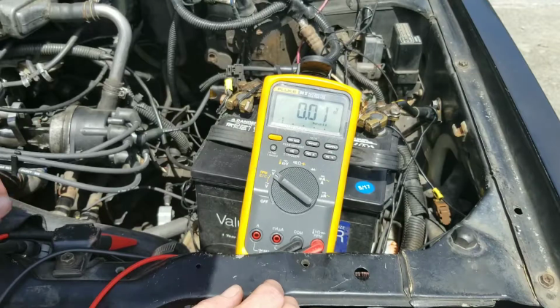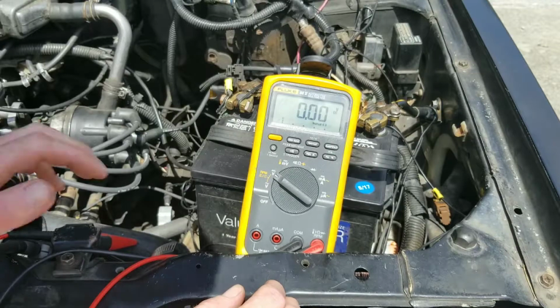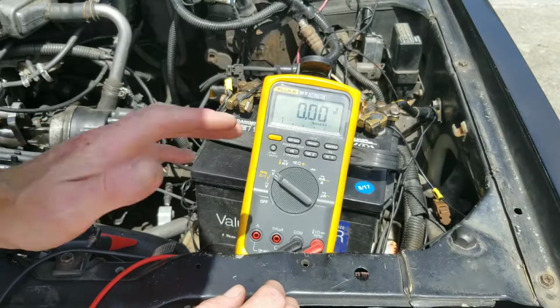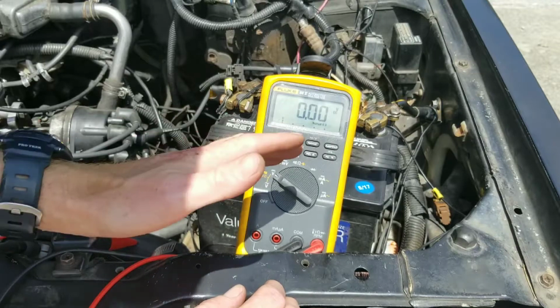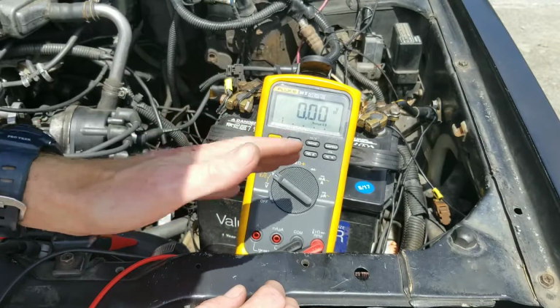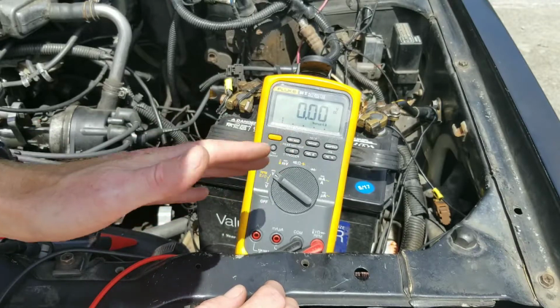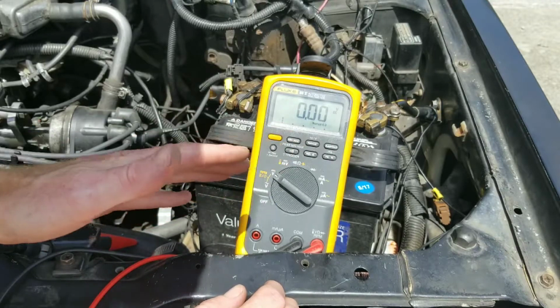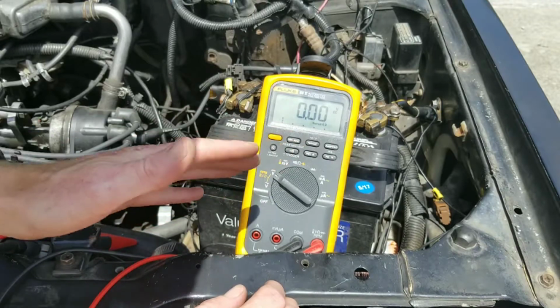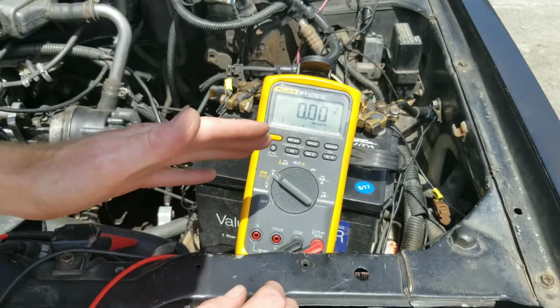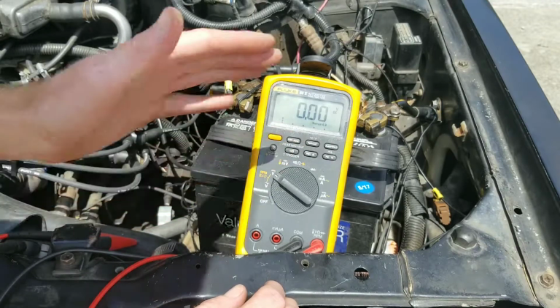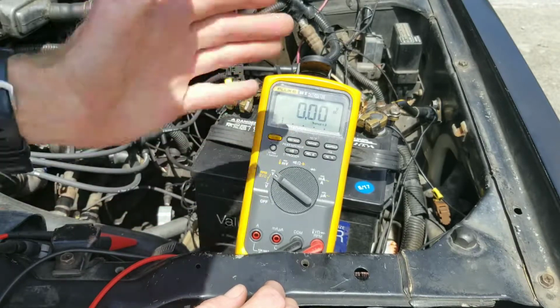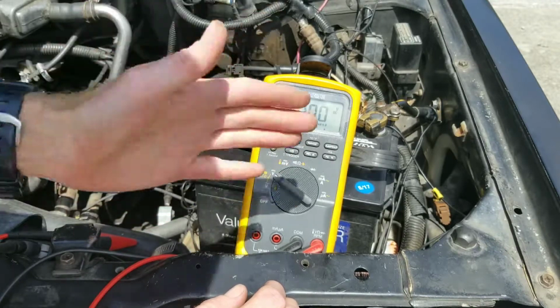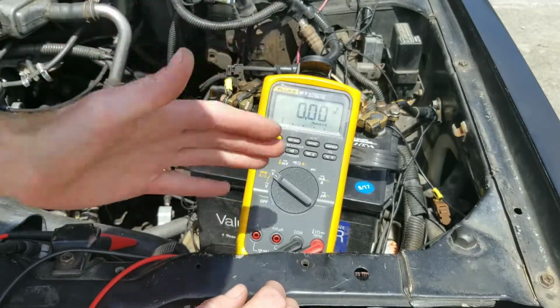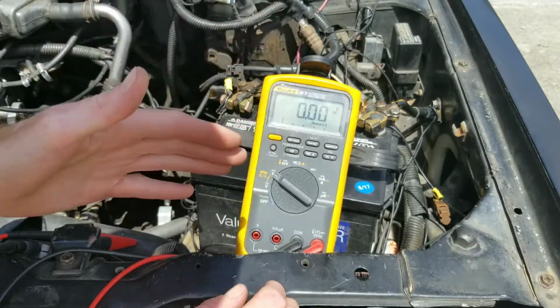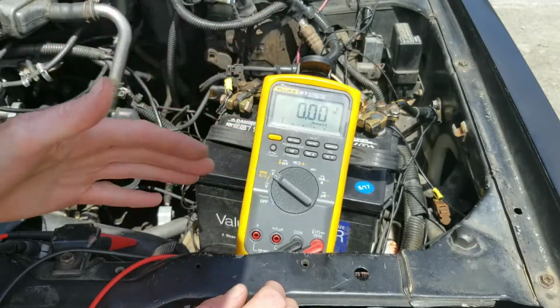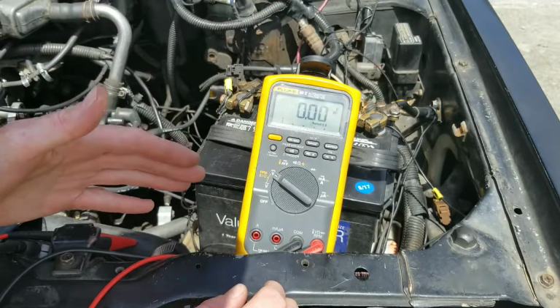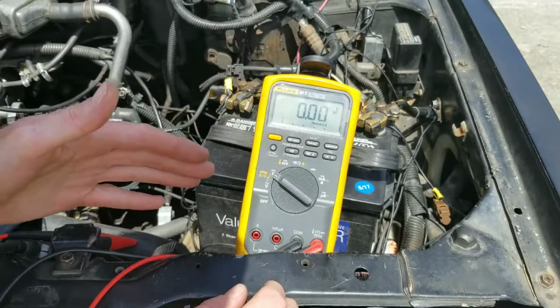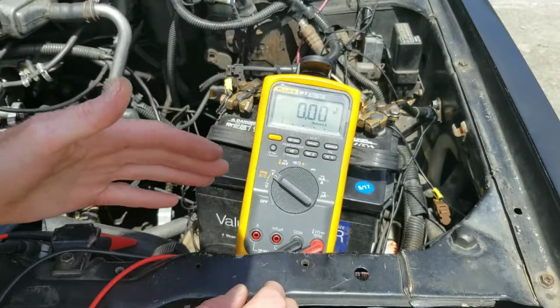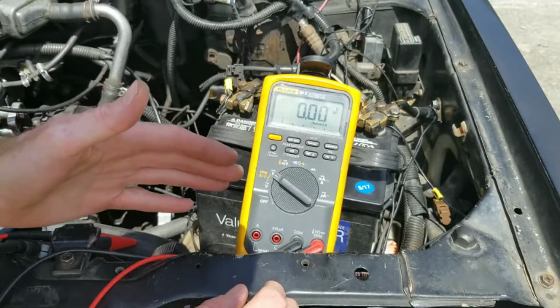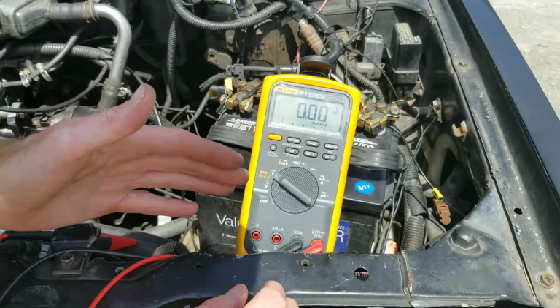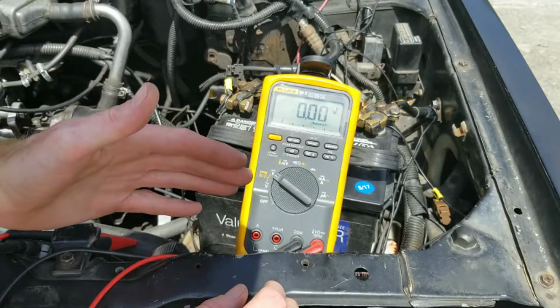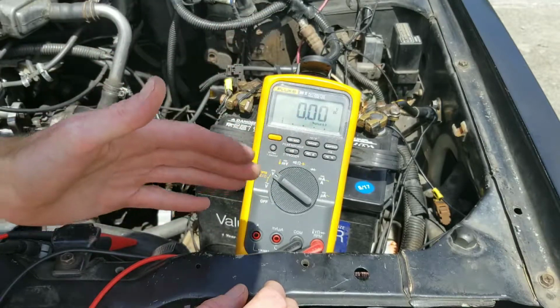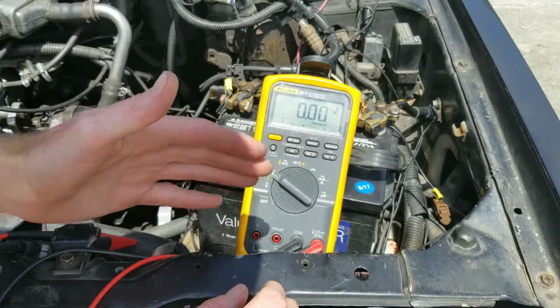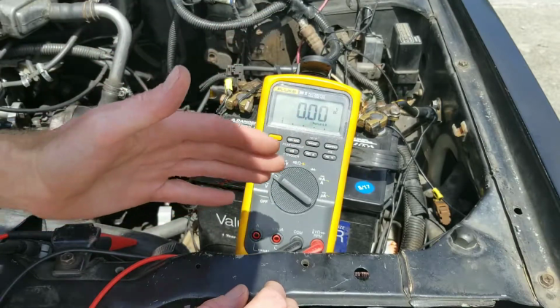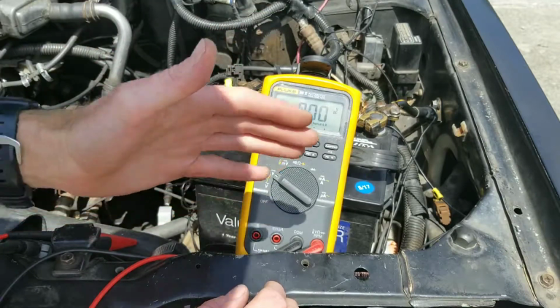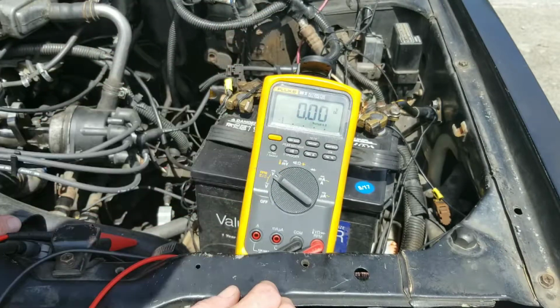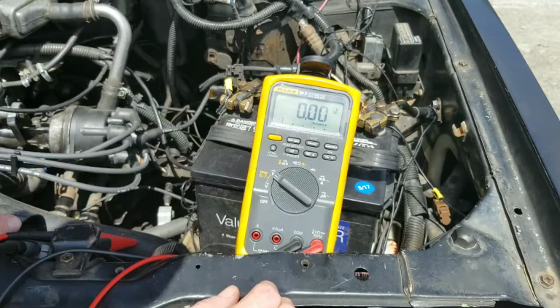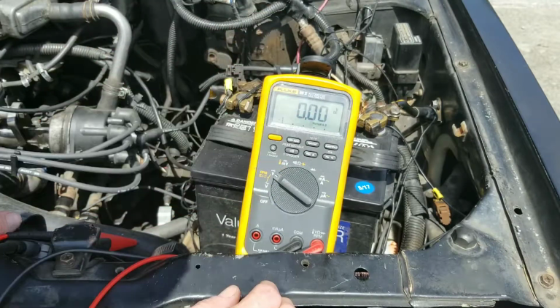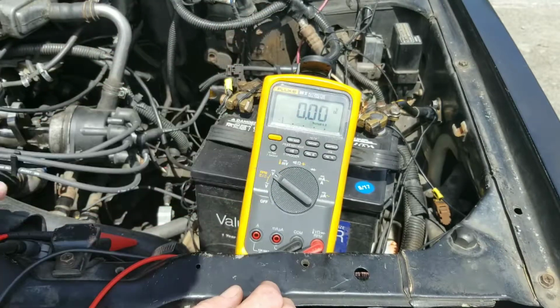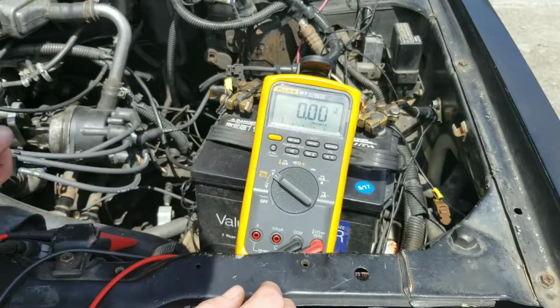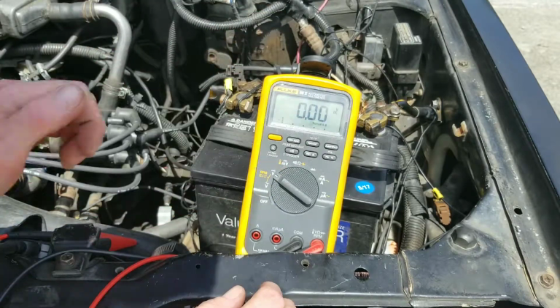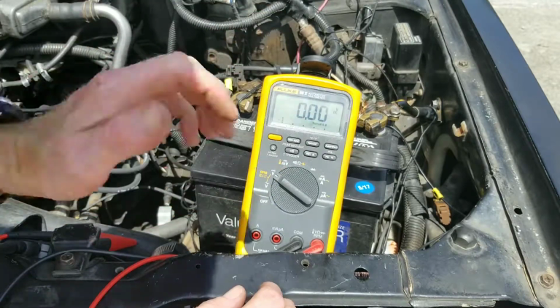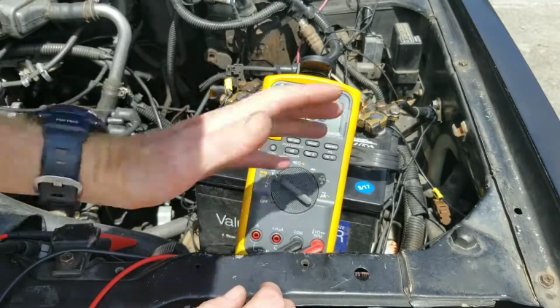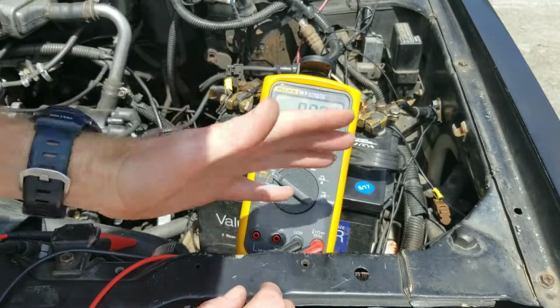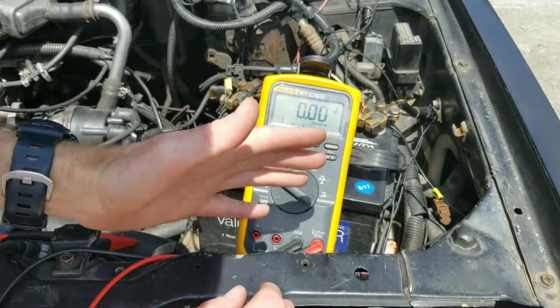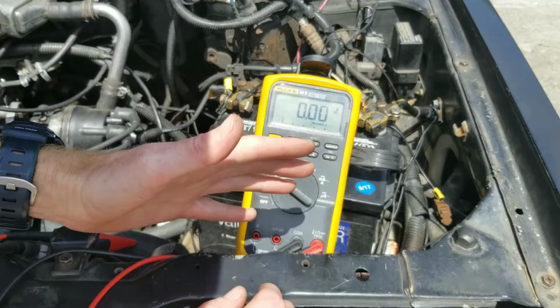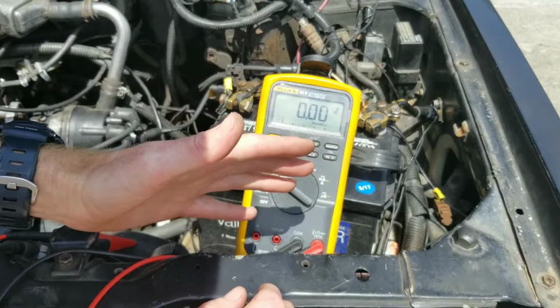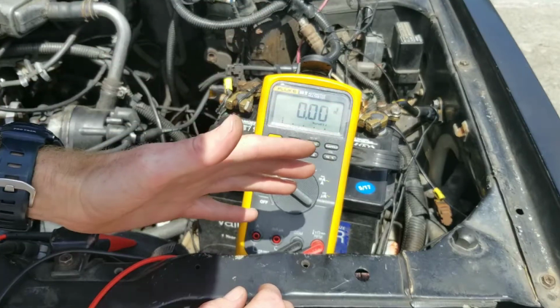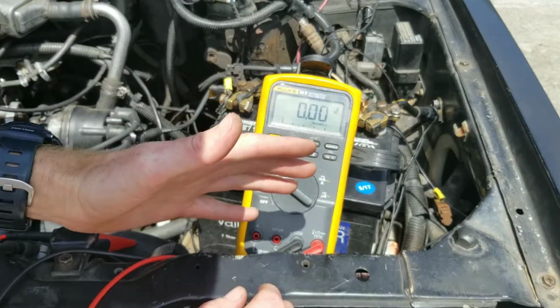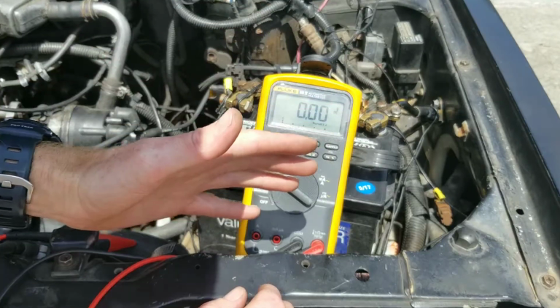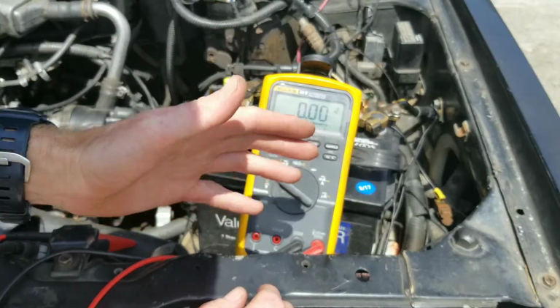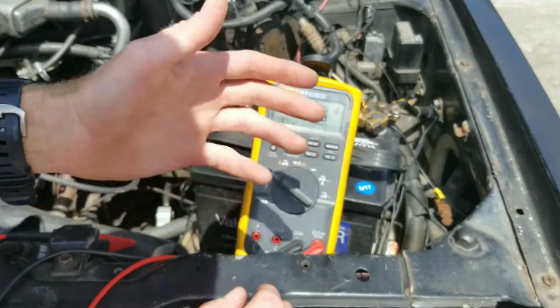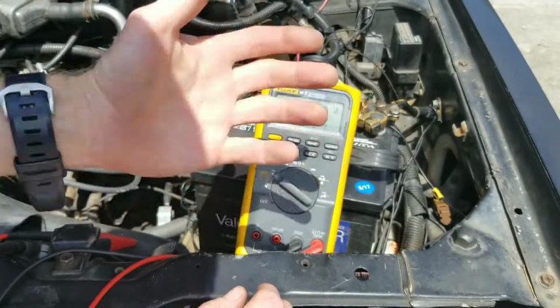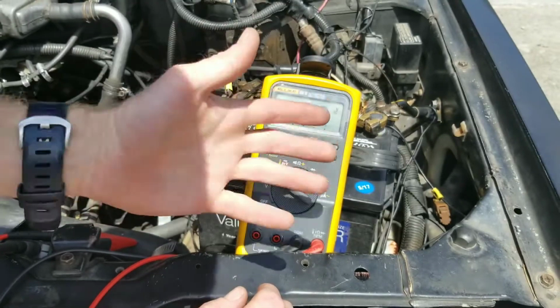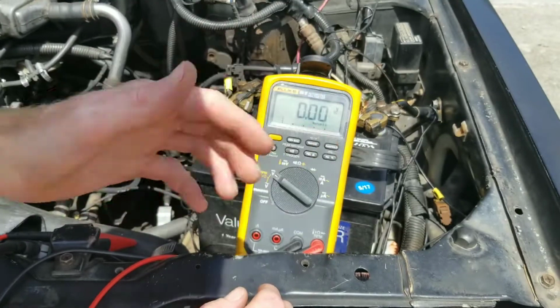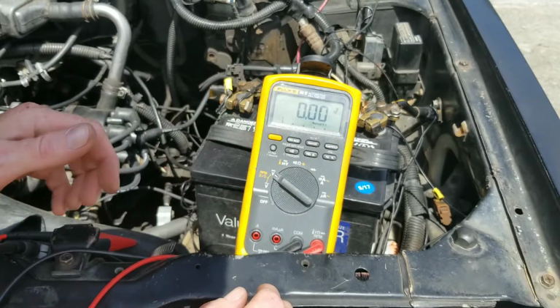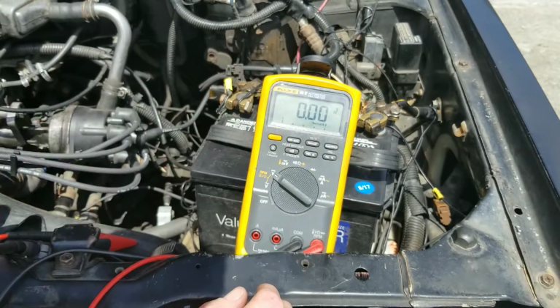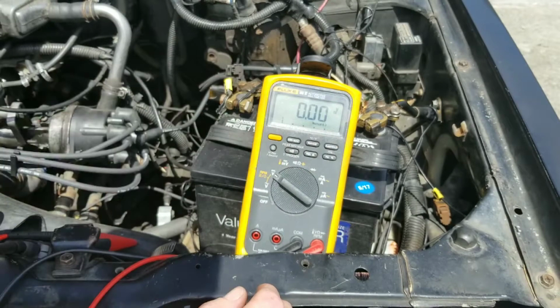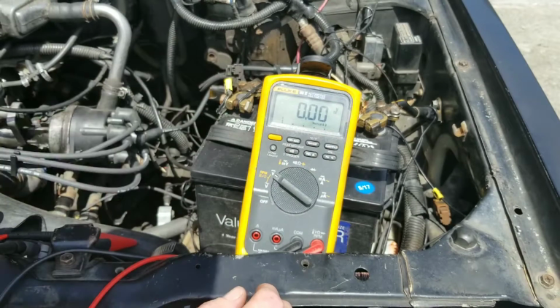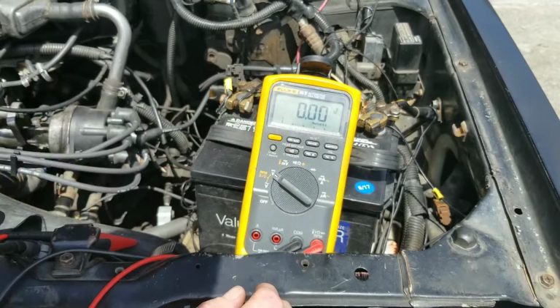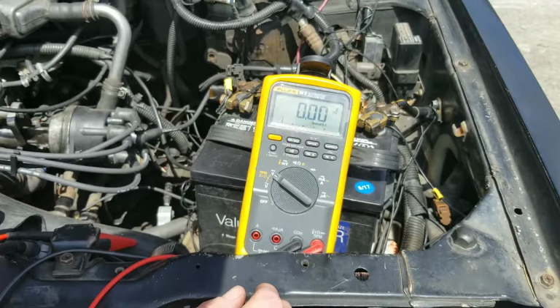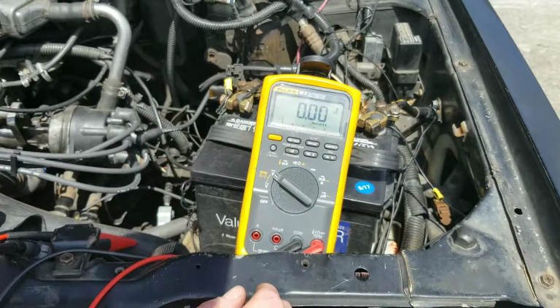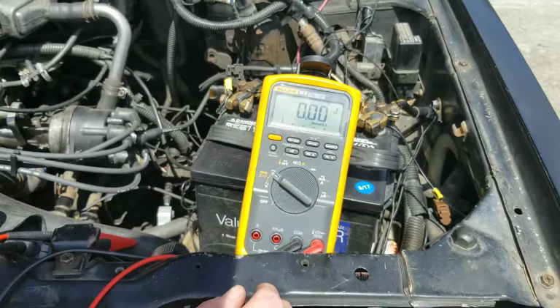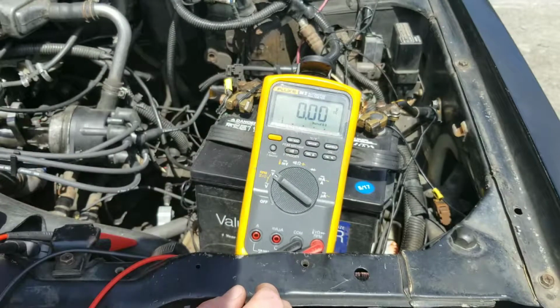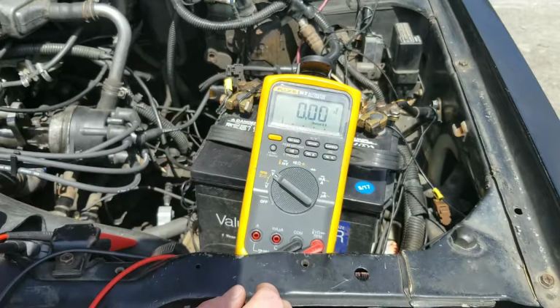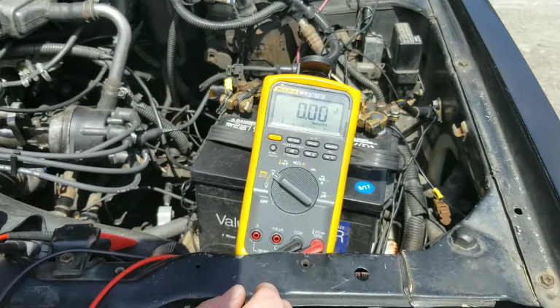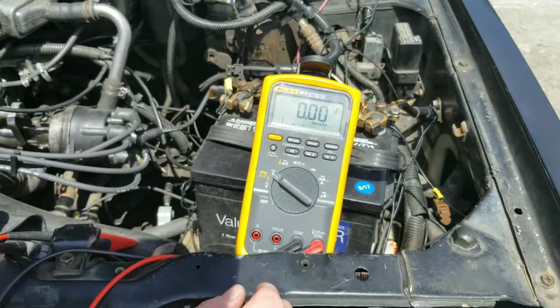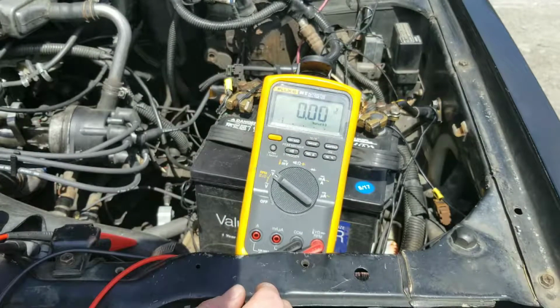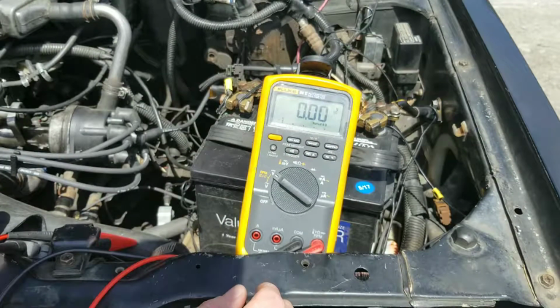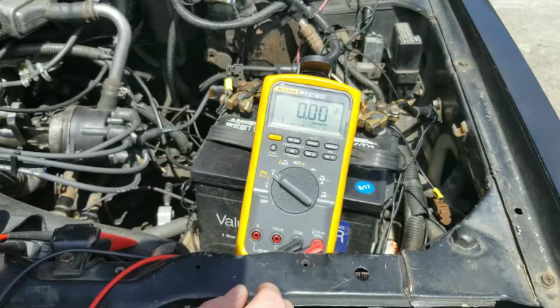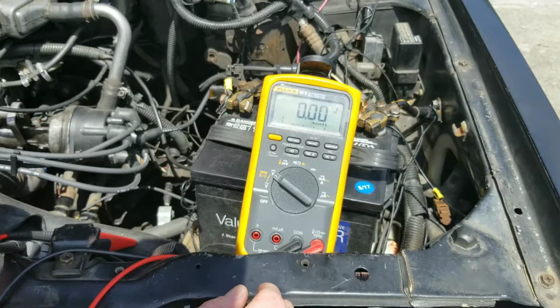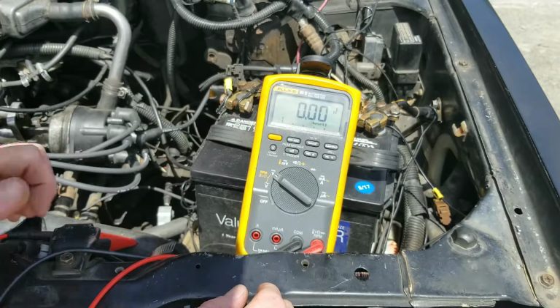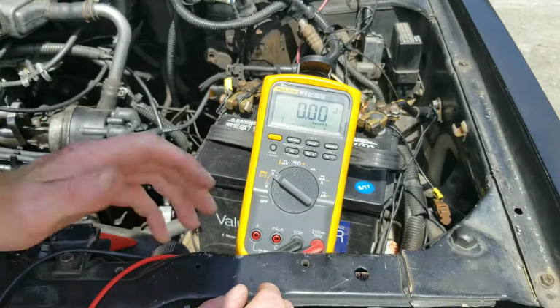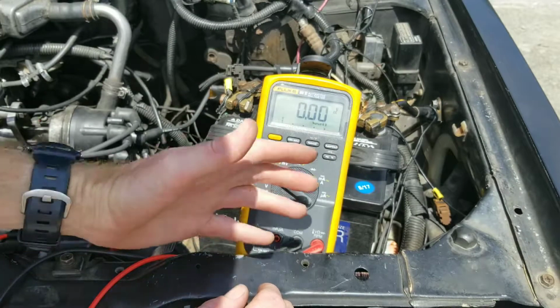Hey y'all, Nate's Interactive Auto here. I want to show you guys how to check your alternator out first.